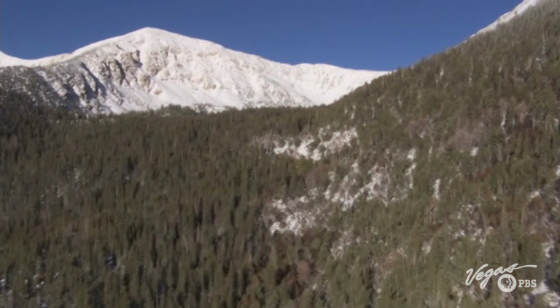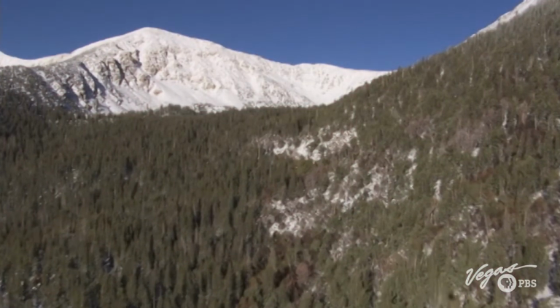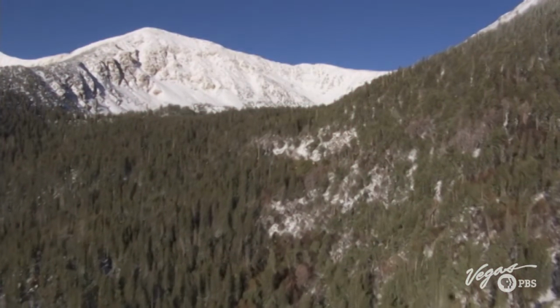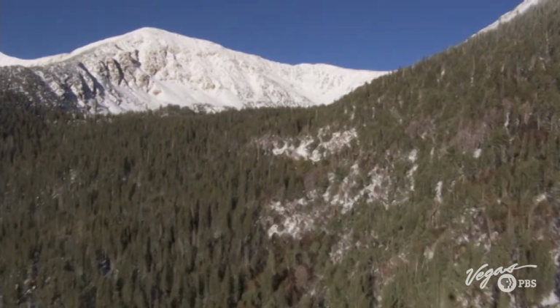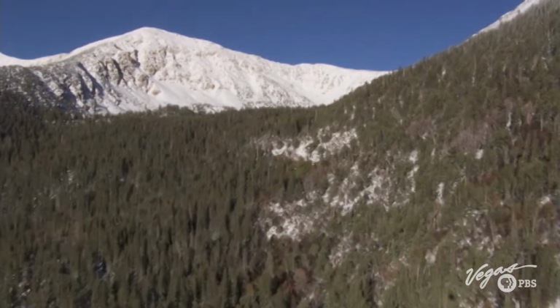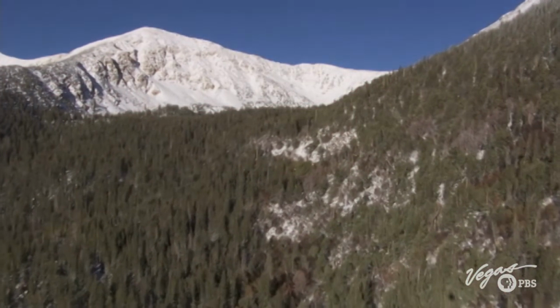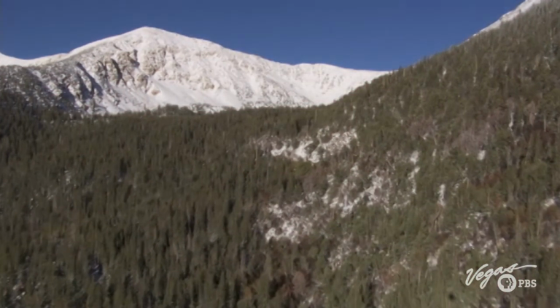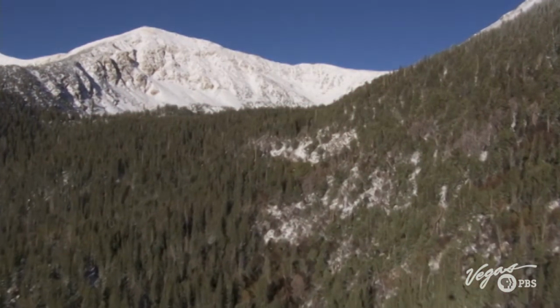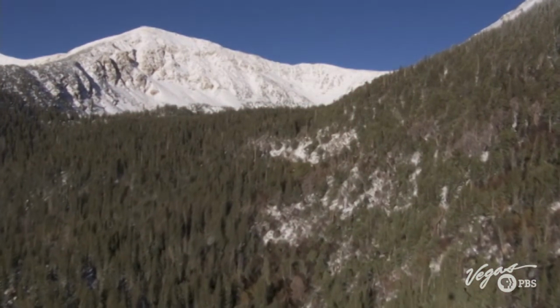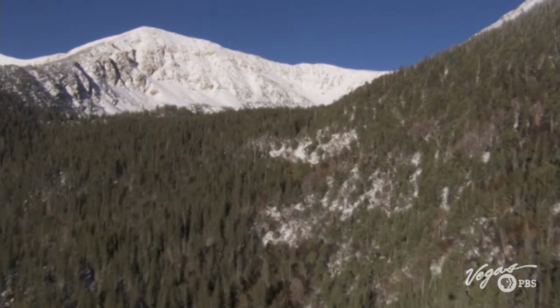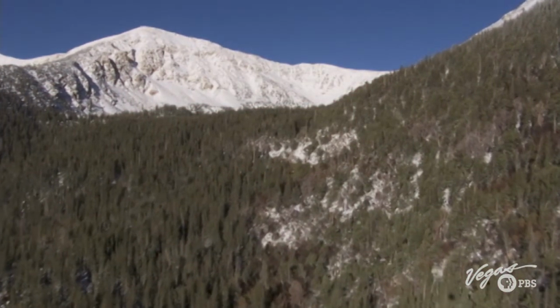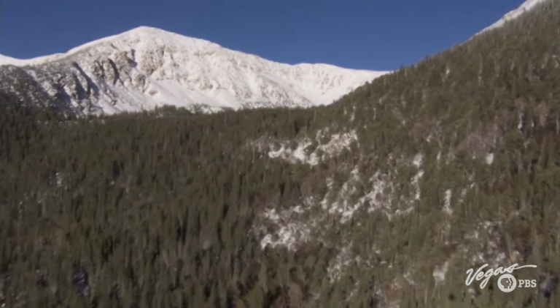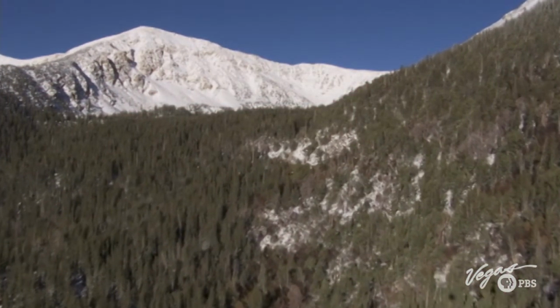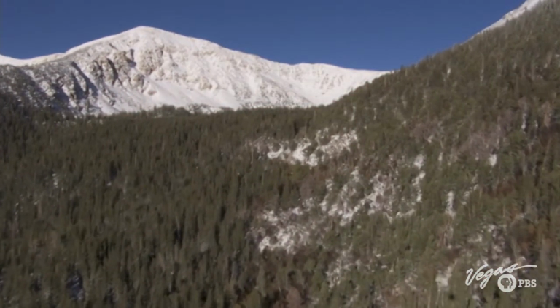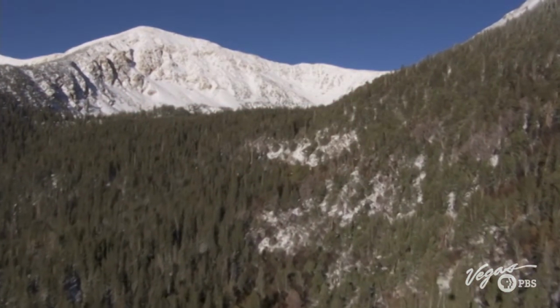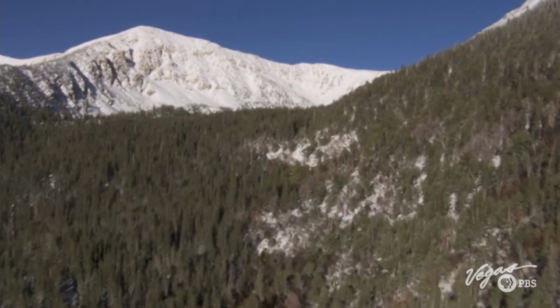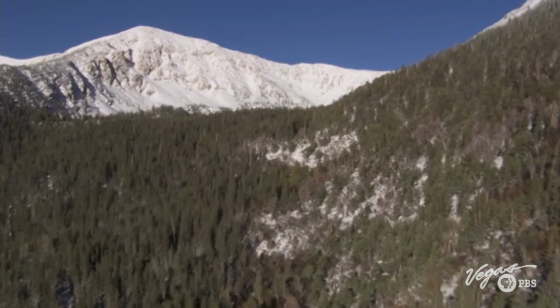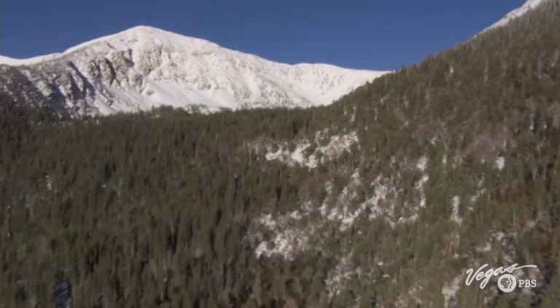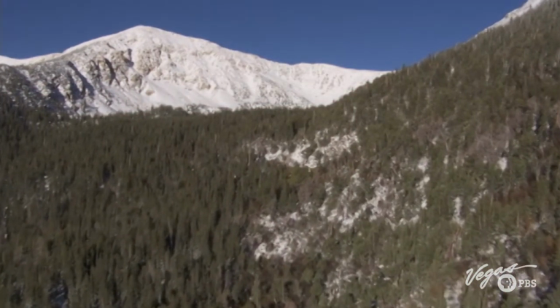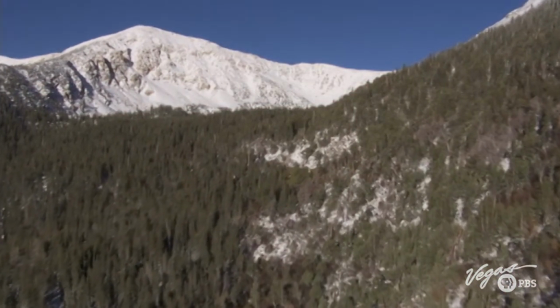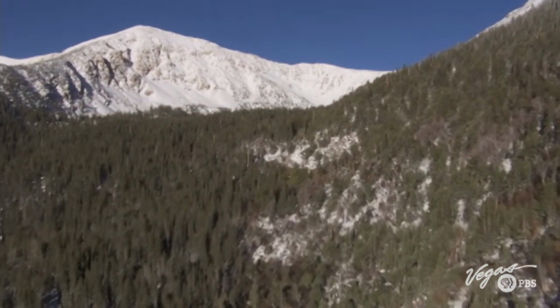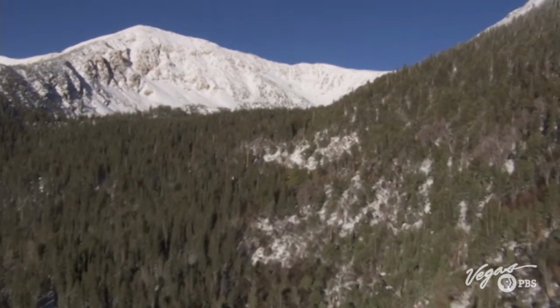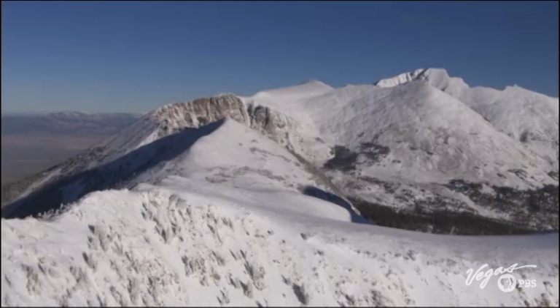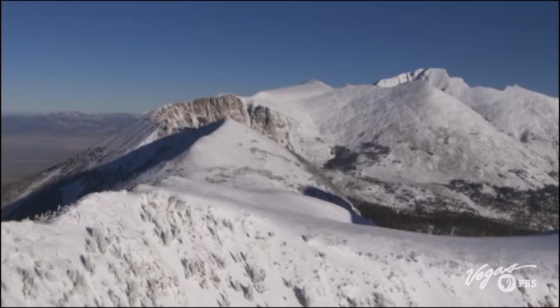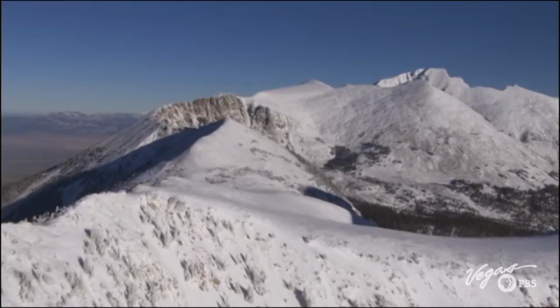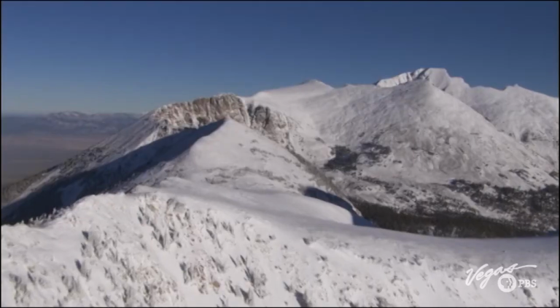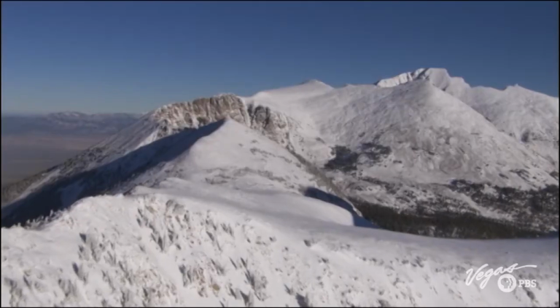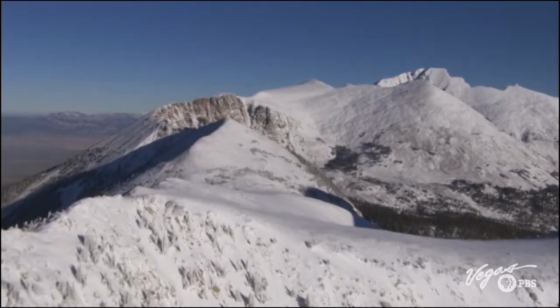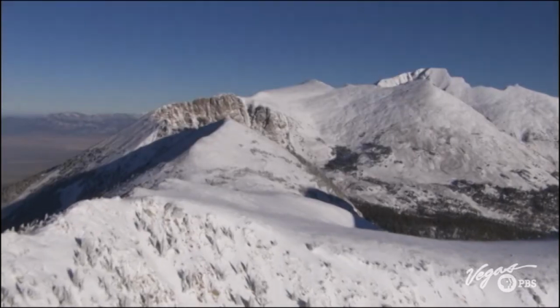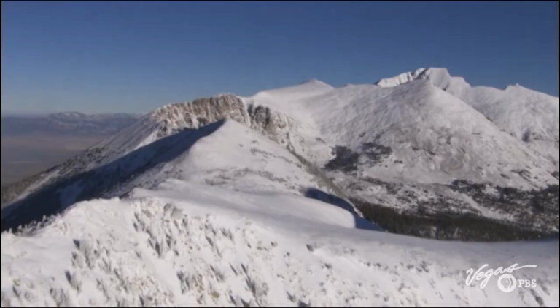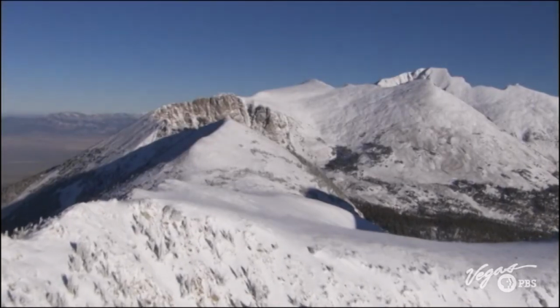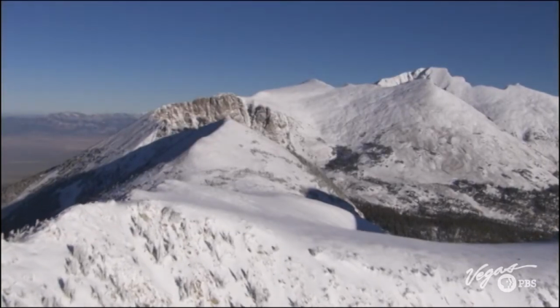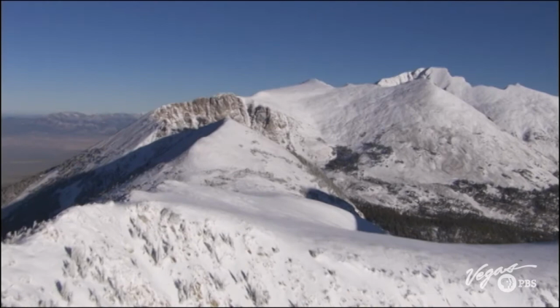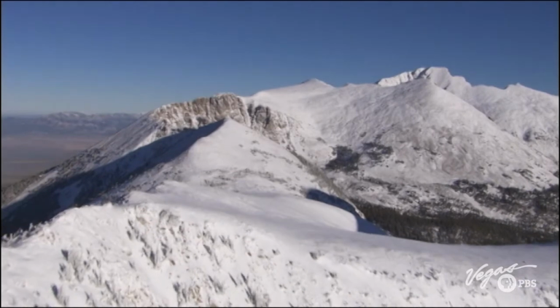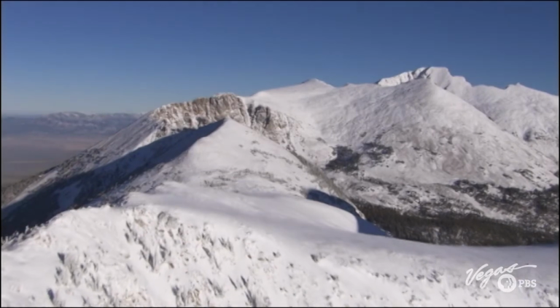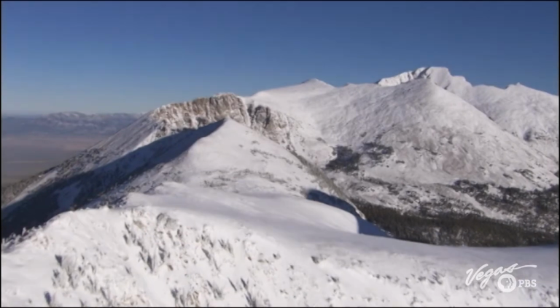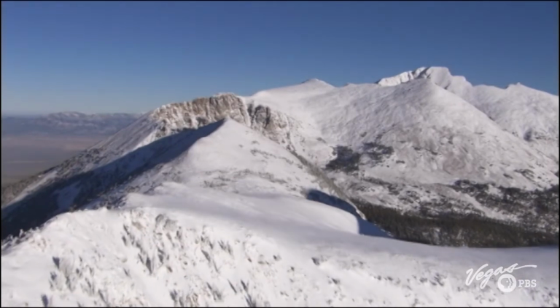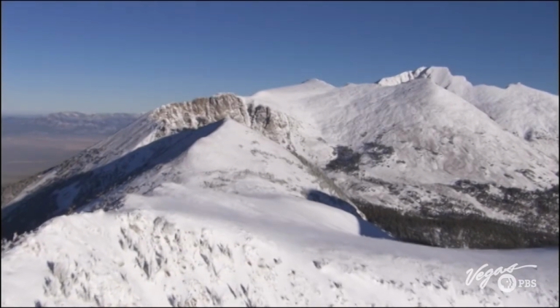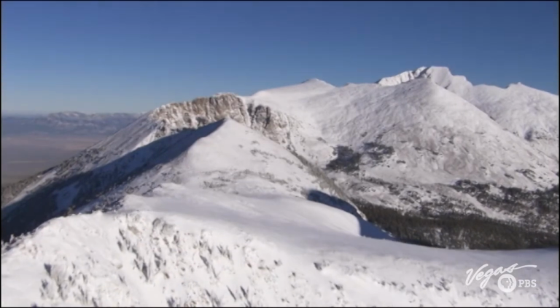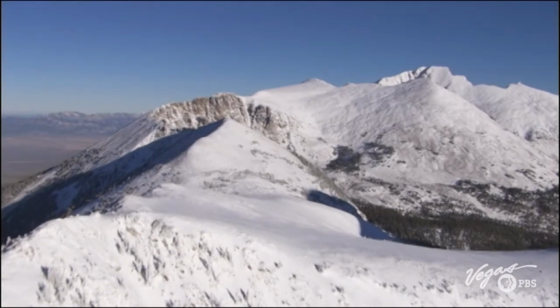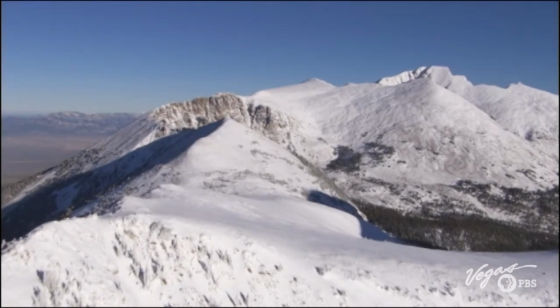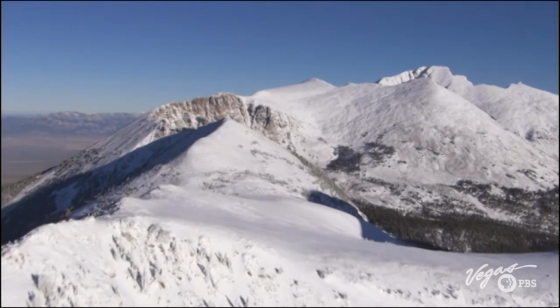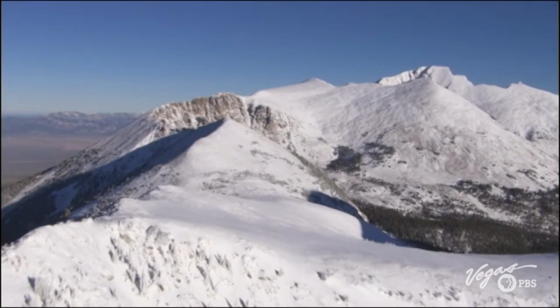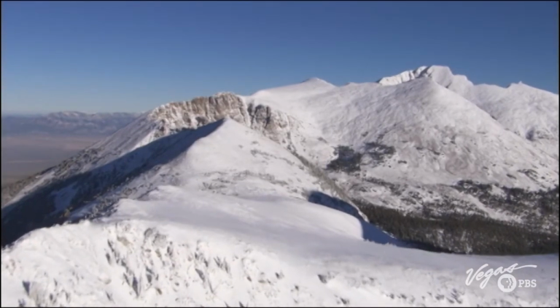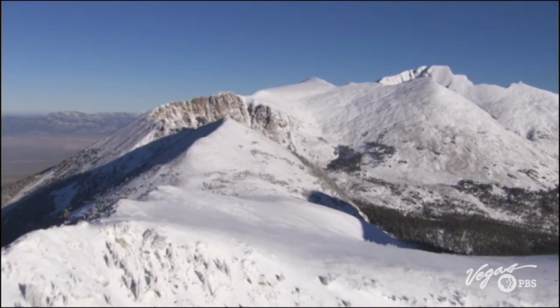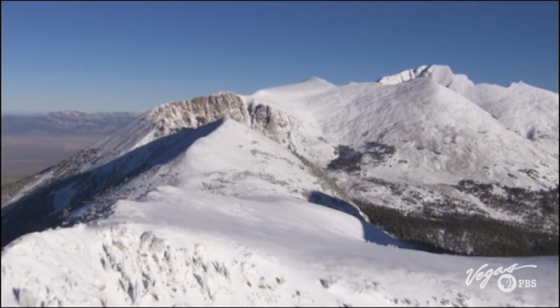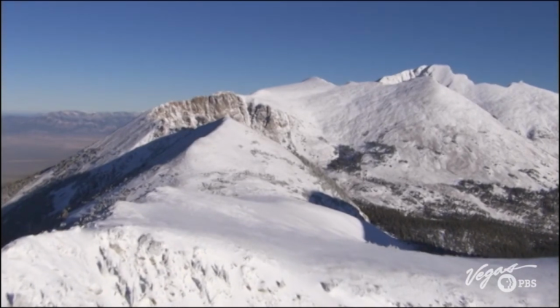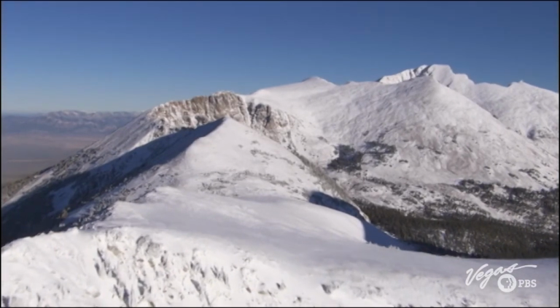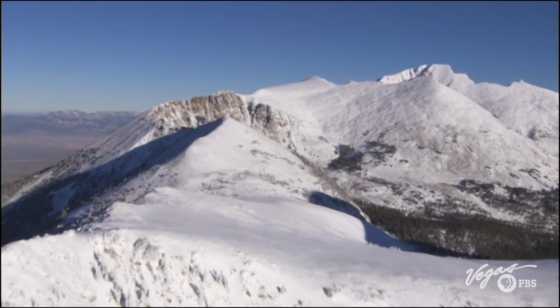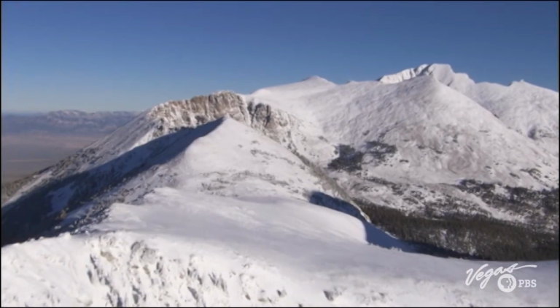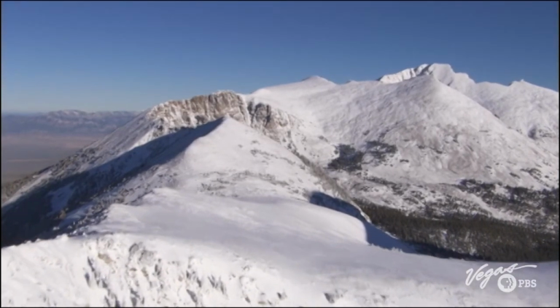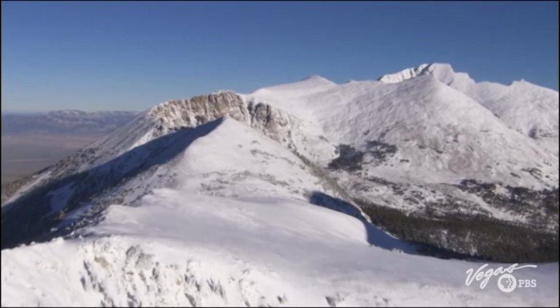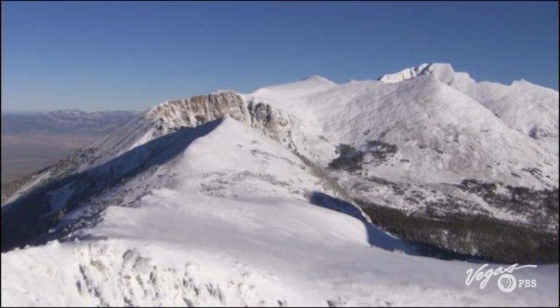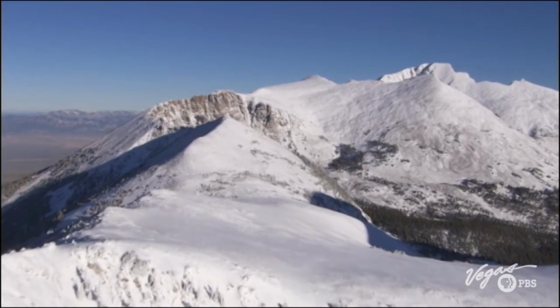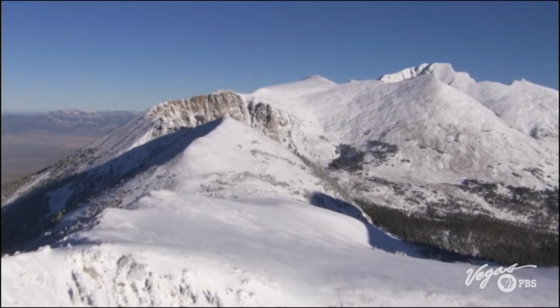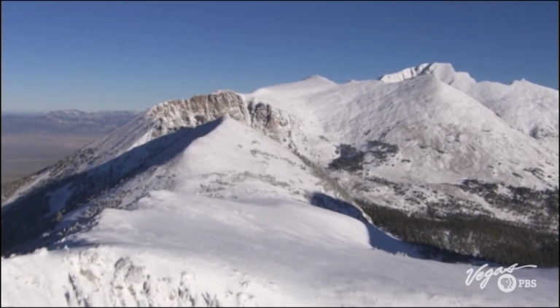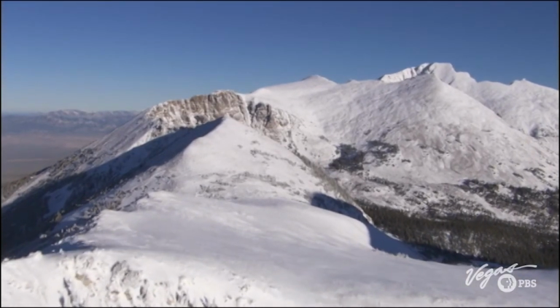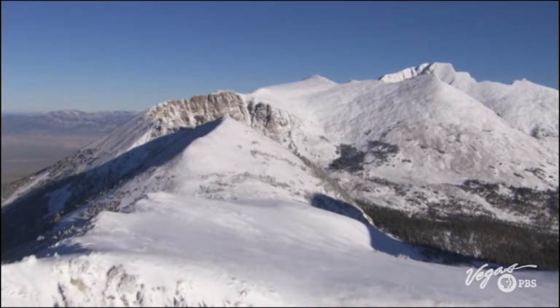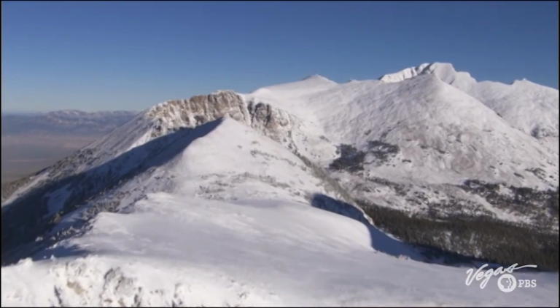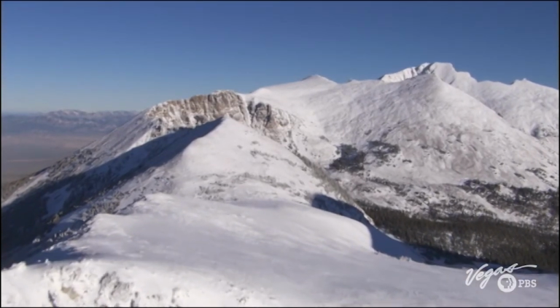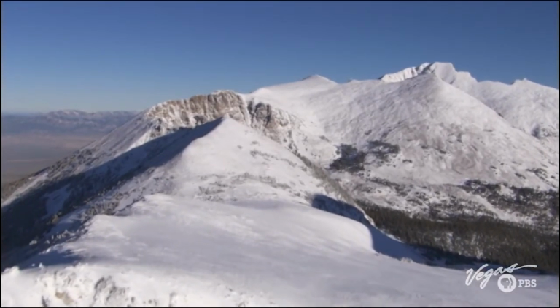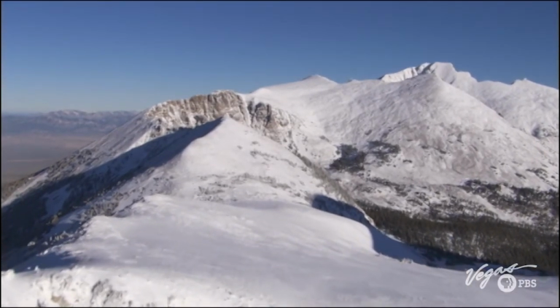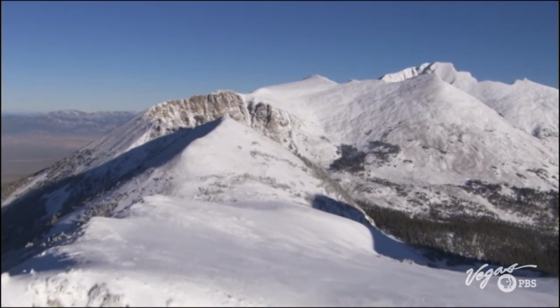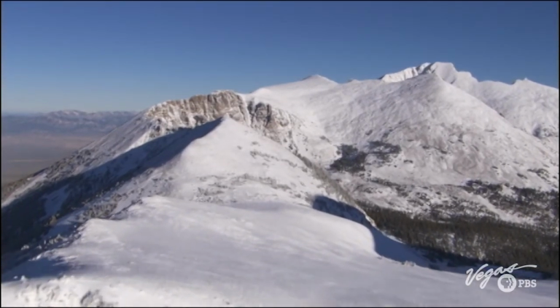What do you get when you venture off the beaten path and take a chance on a snowy mountain trail? We're about to find out.